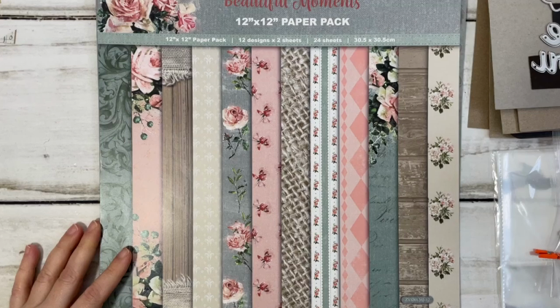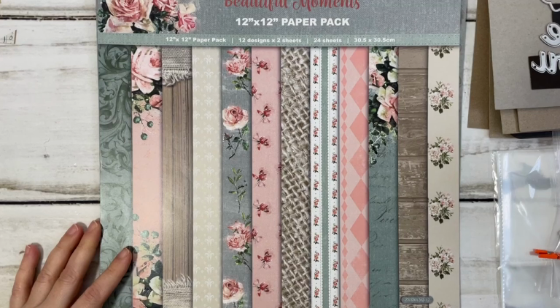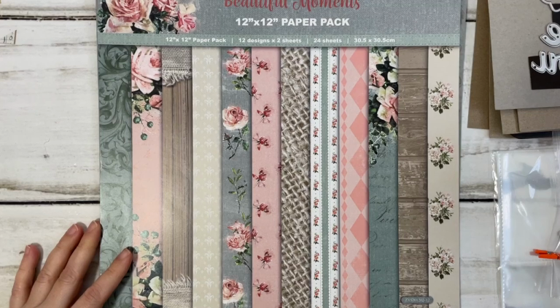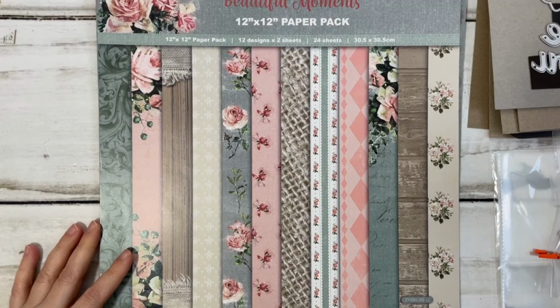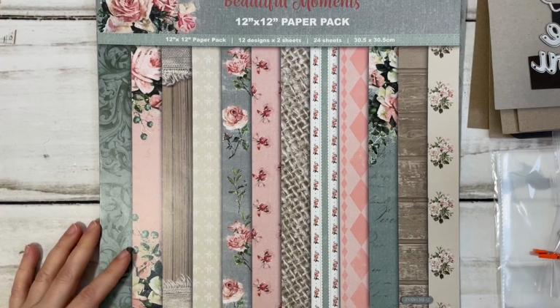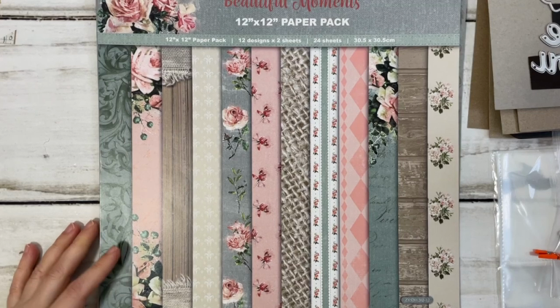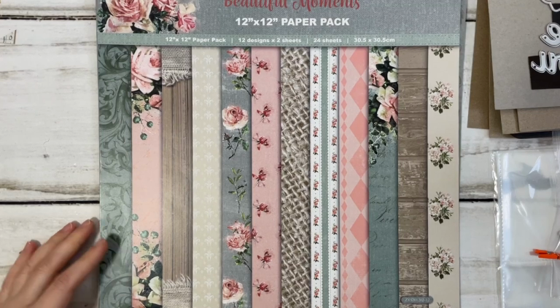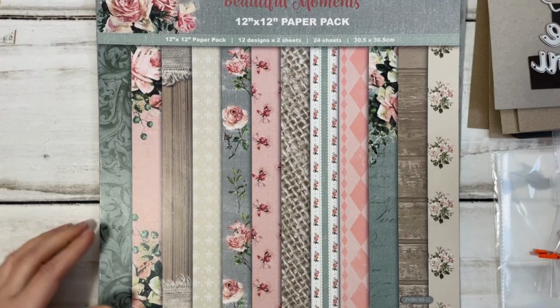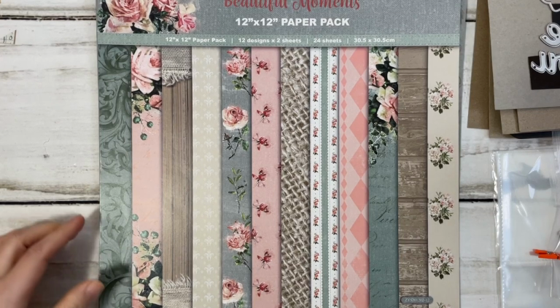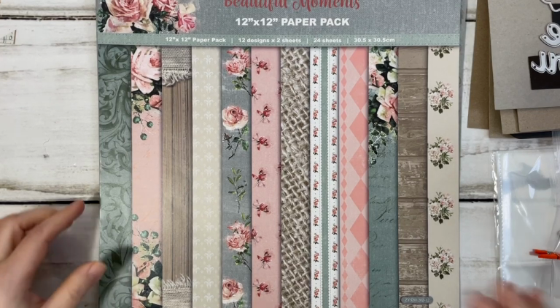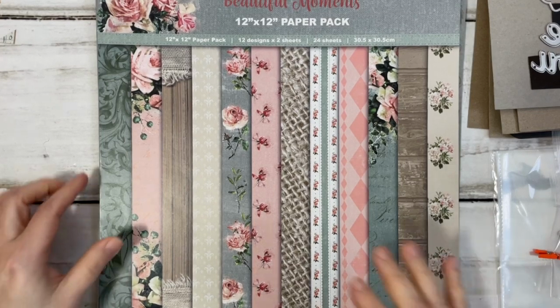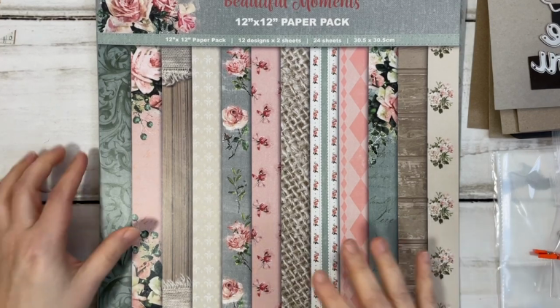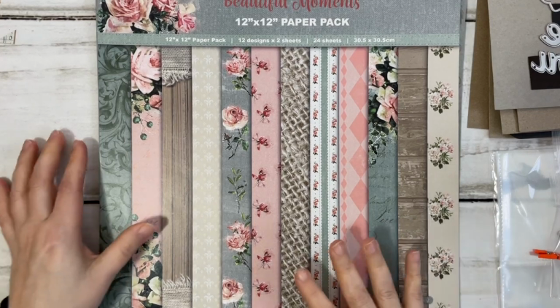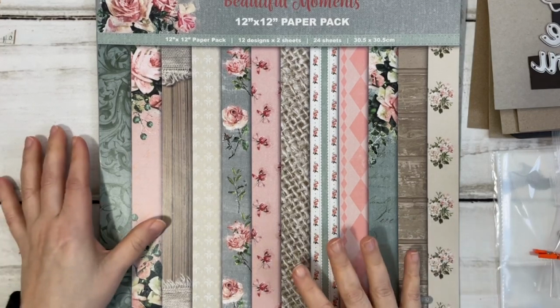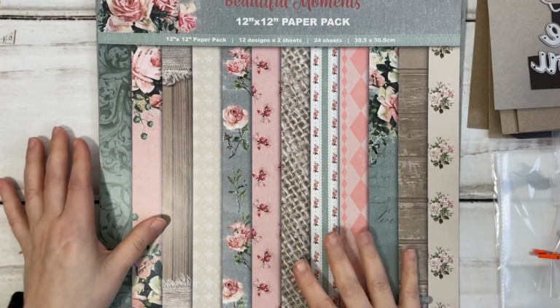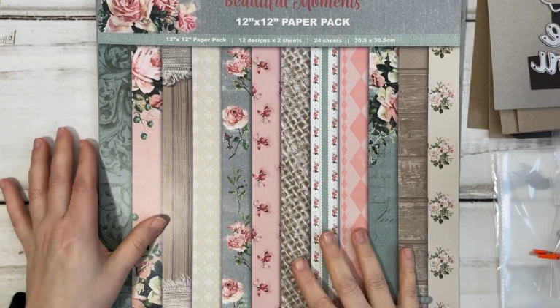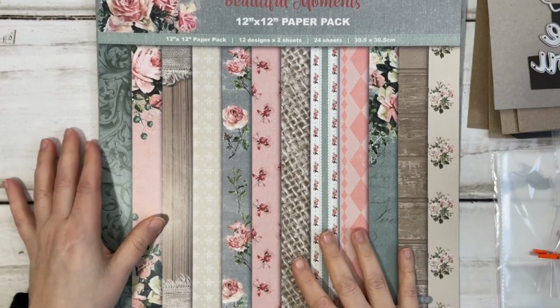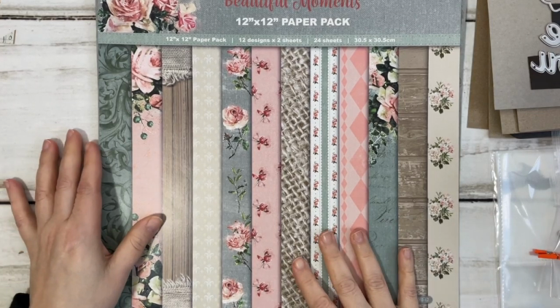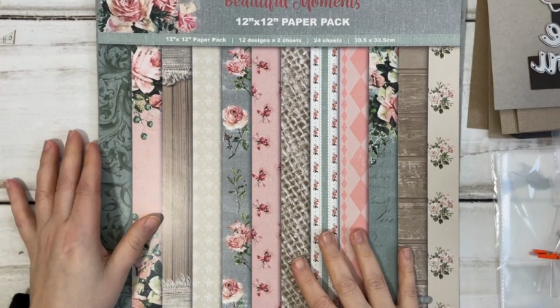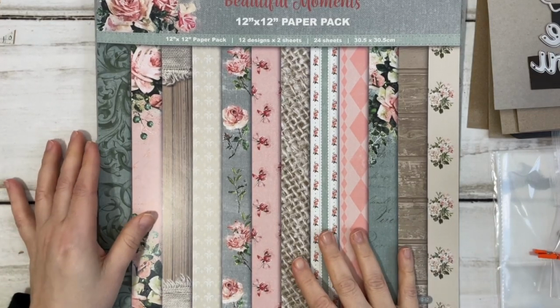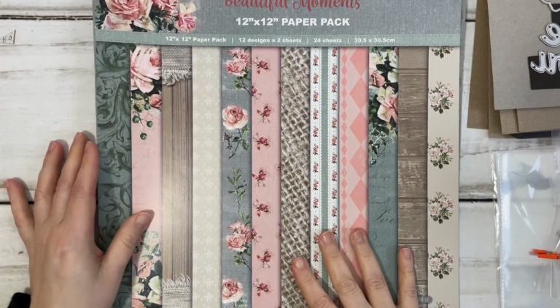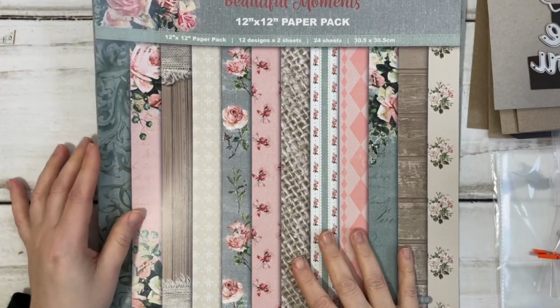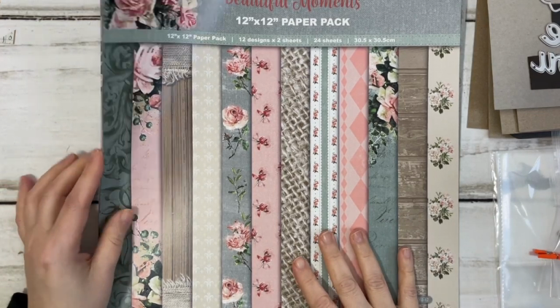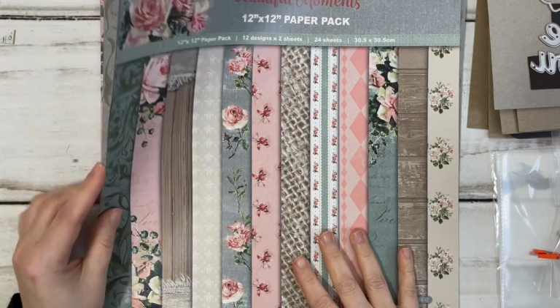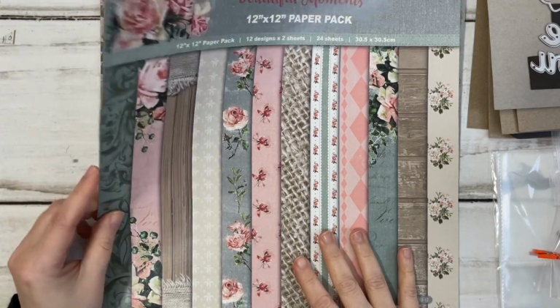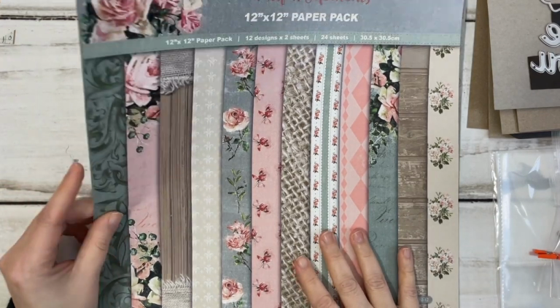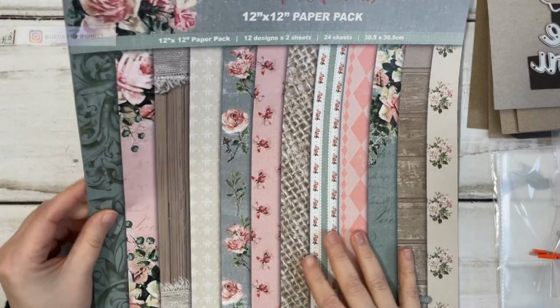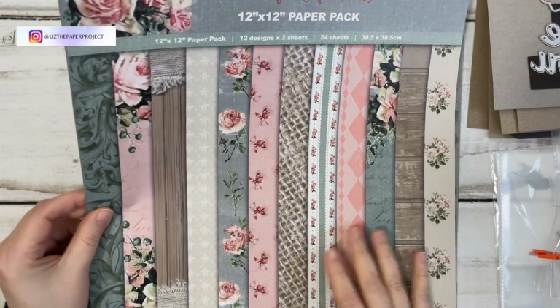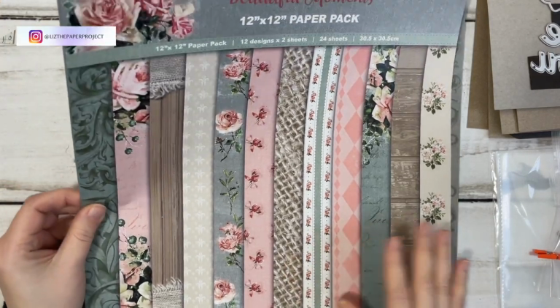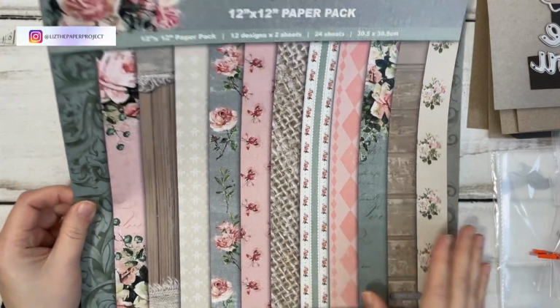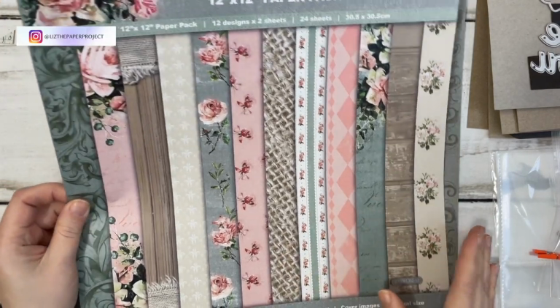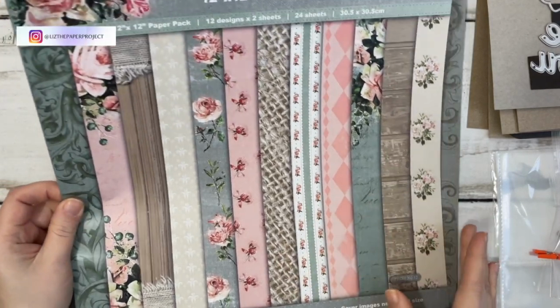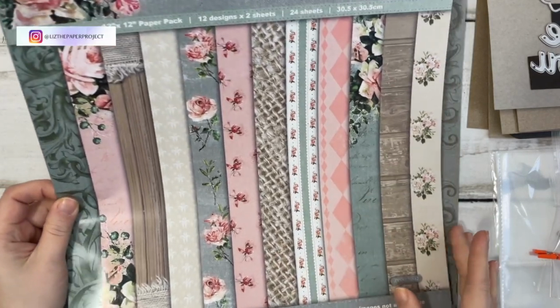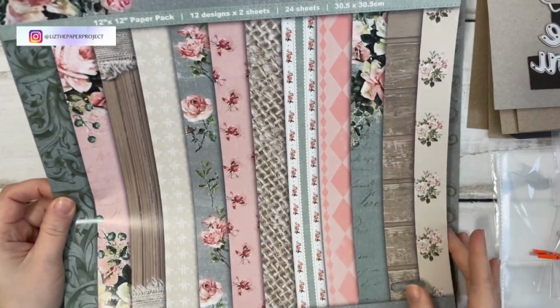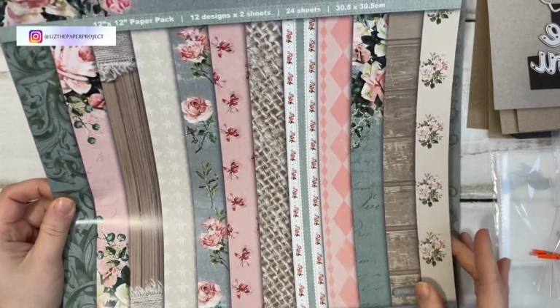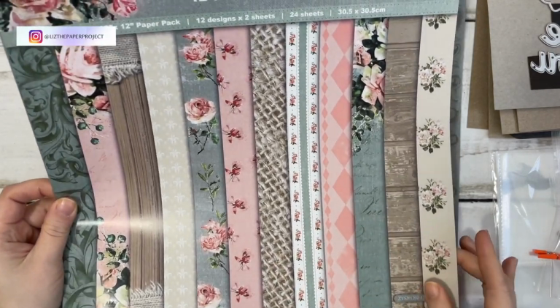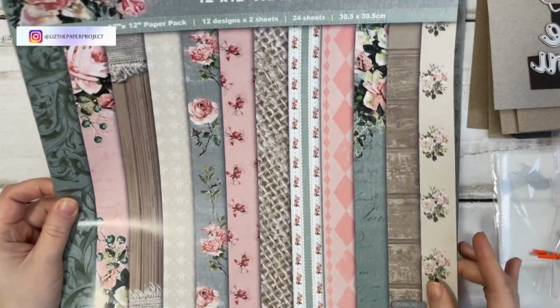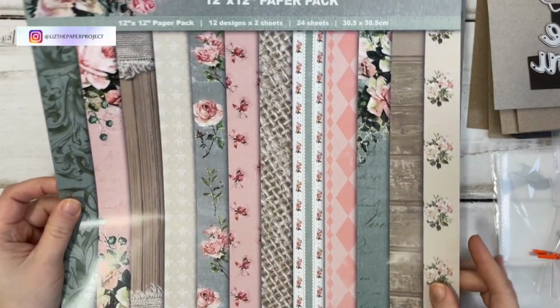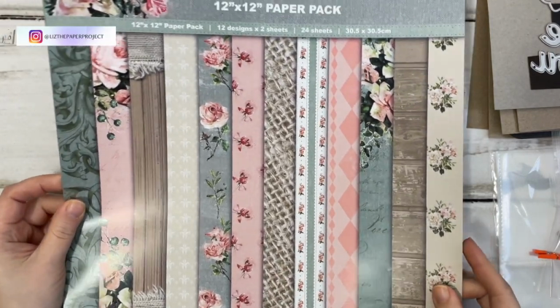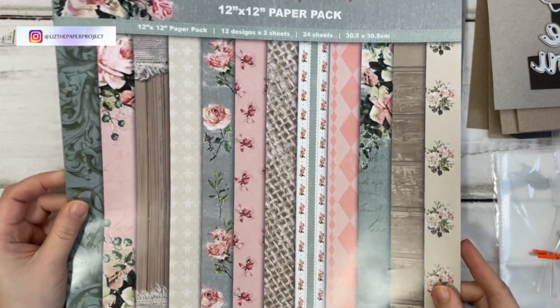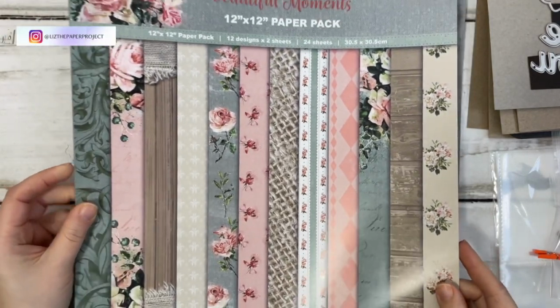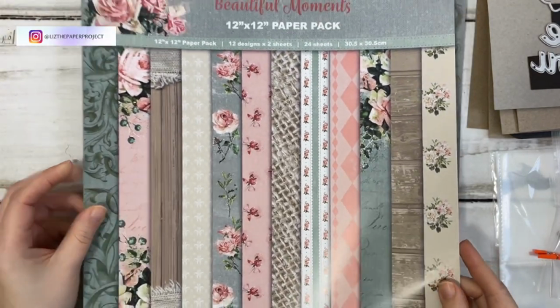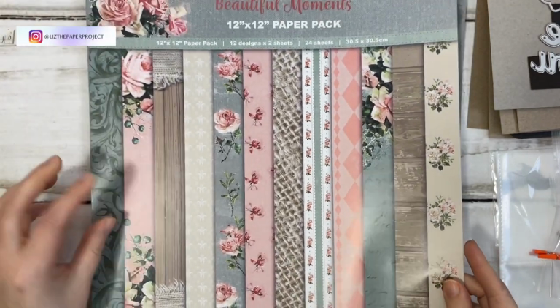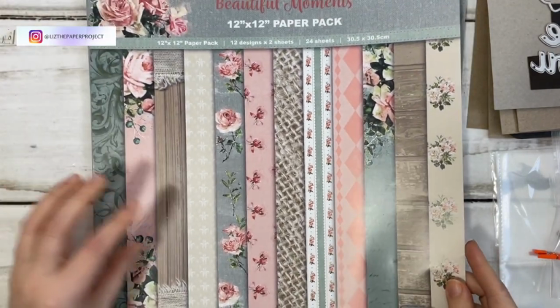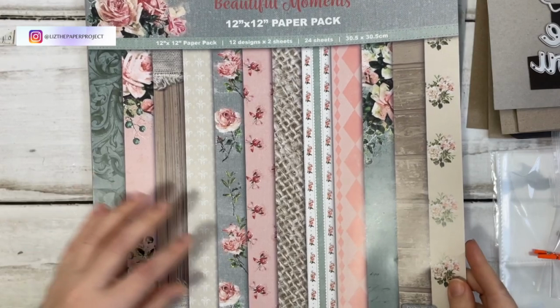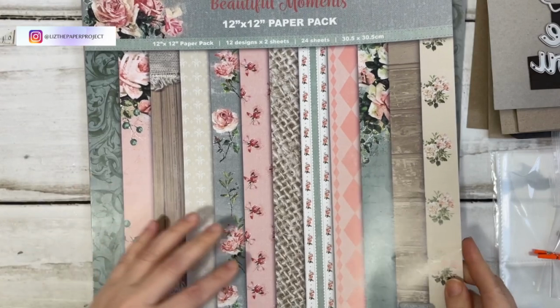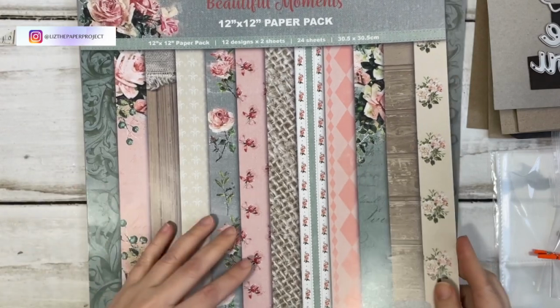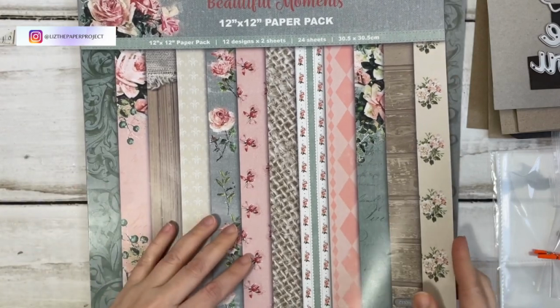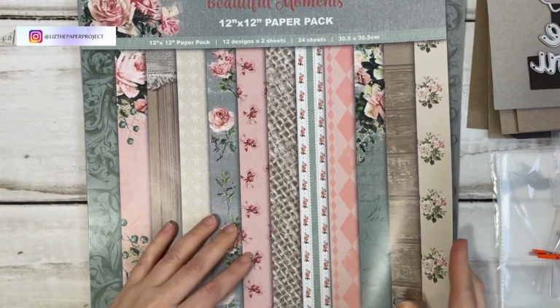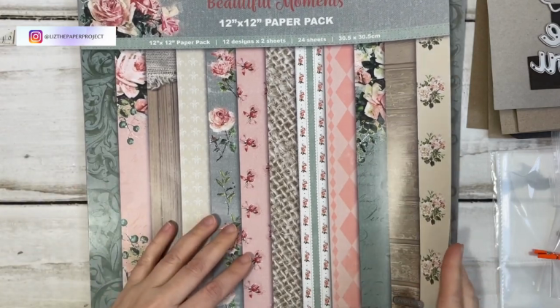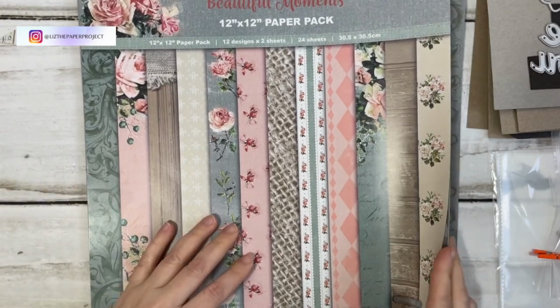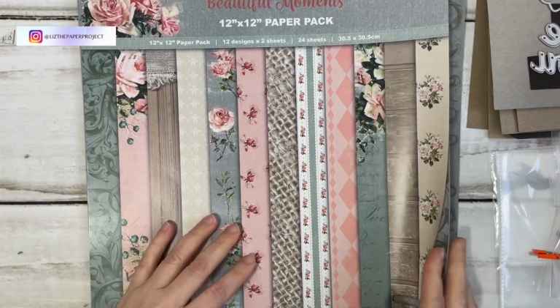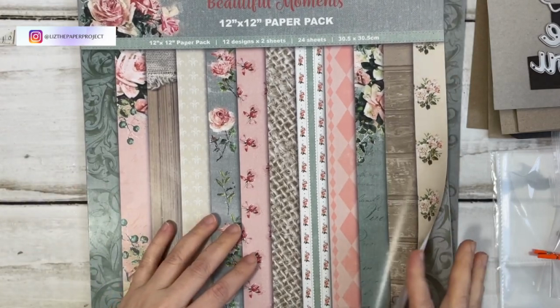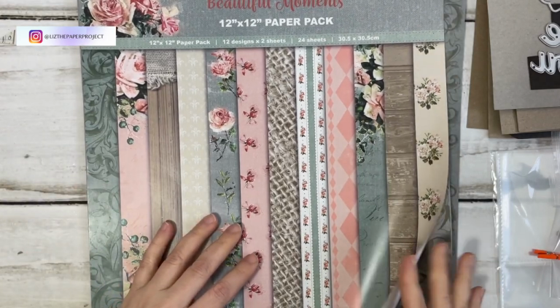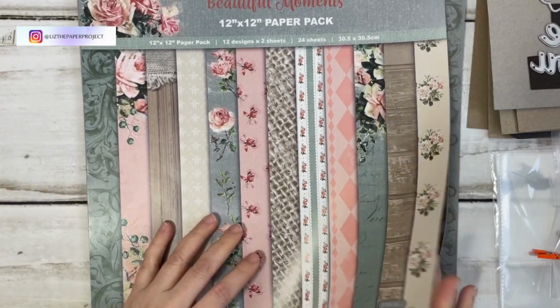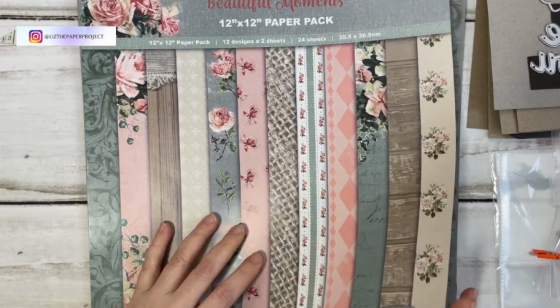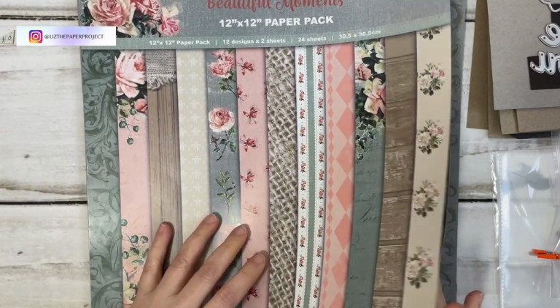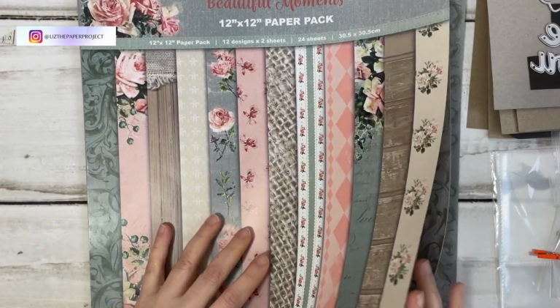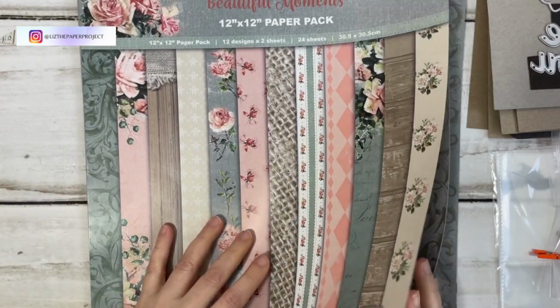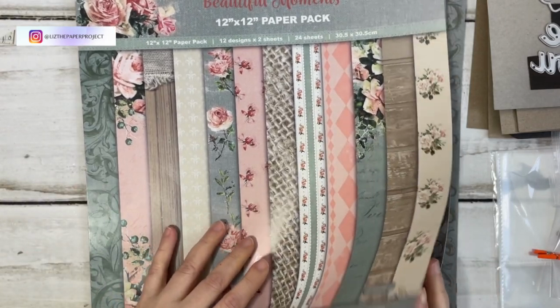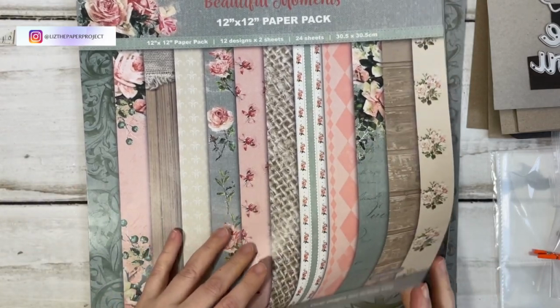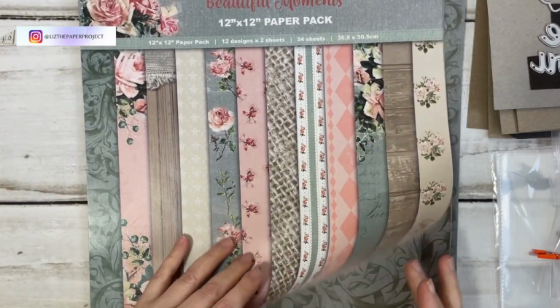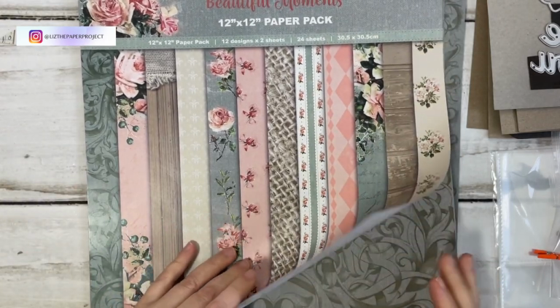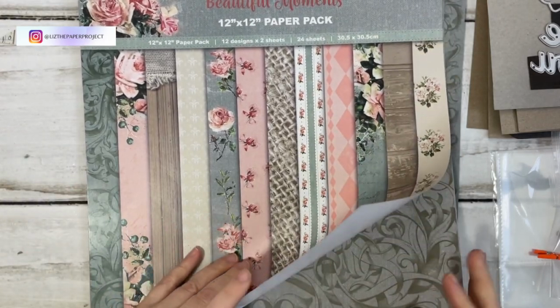Hi friends, it's Liz here. Today I have a video showing you some items I received from In Love Arts shop.